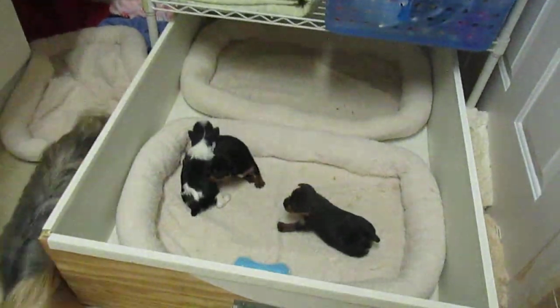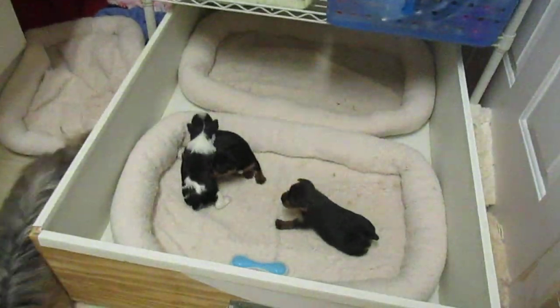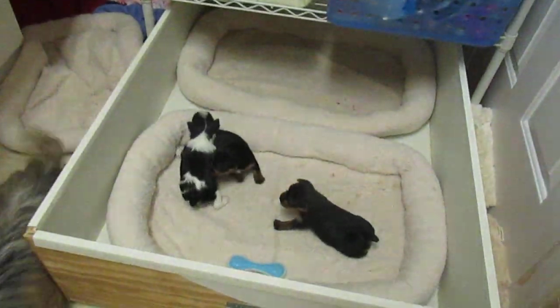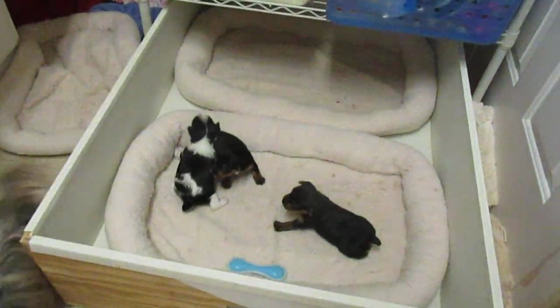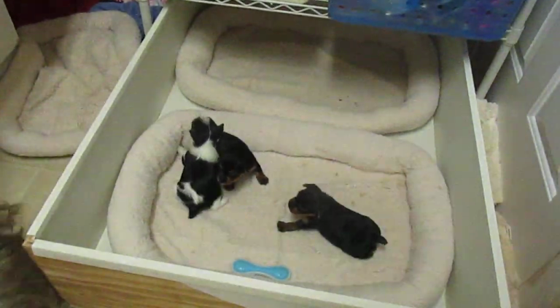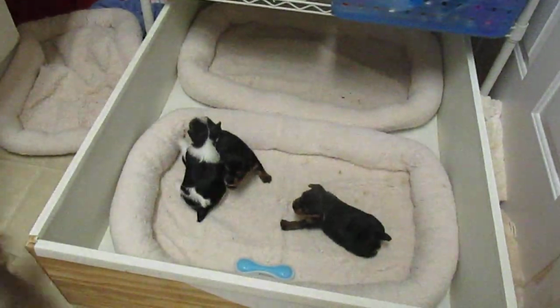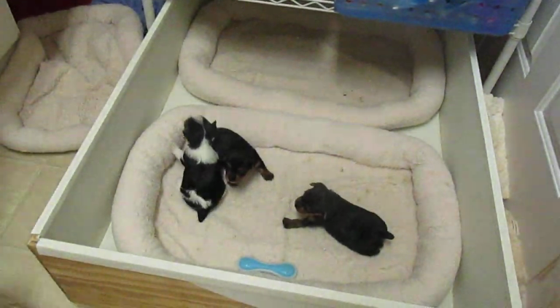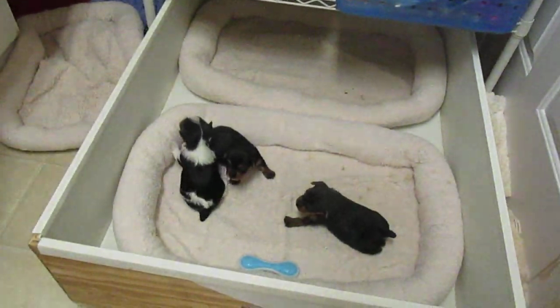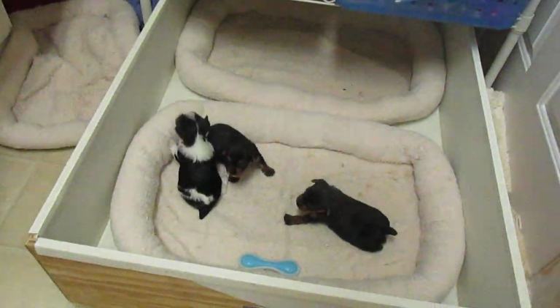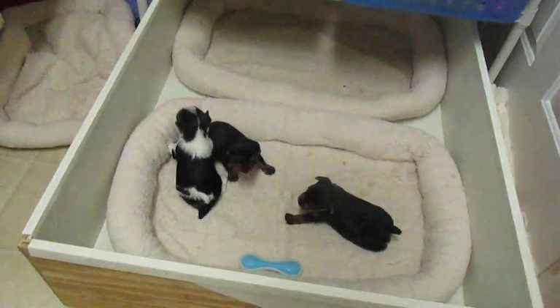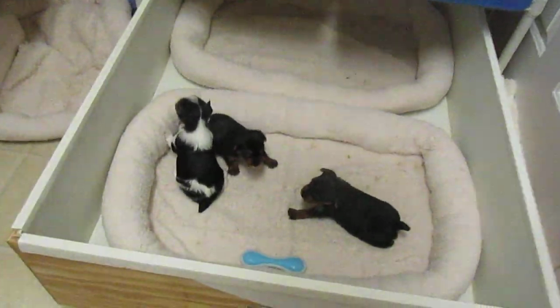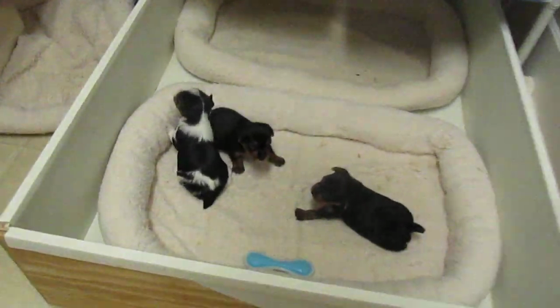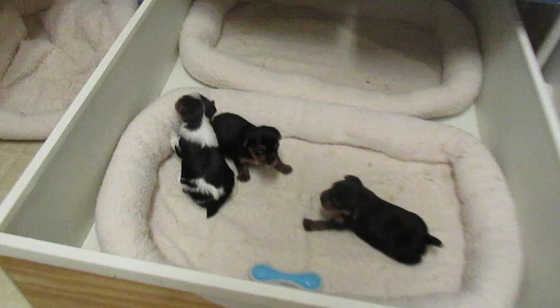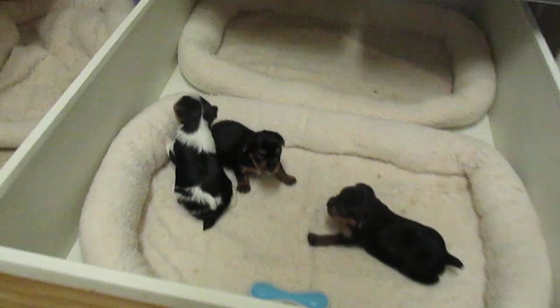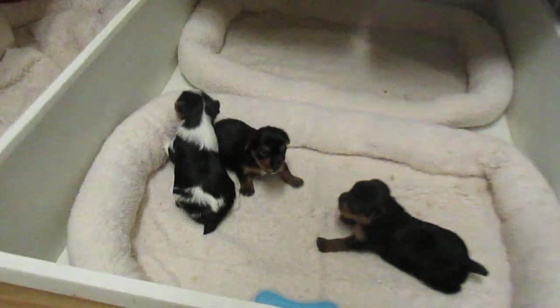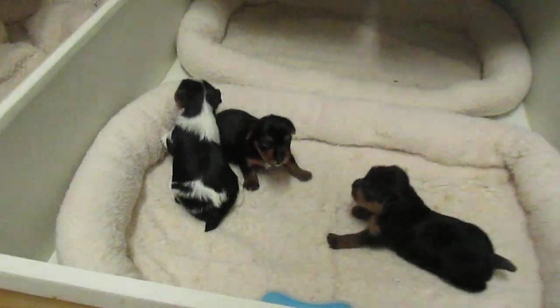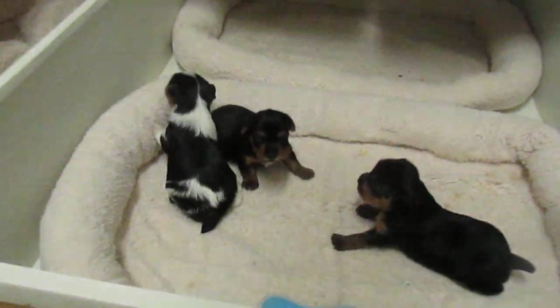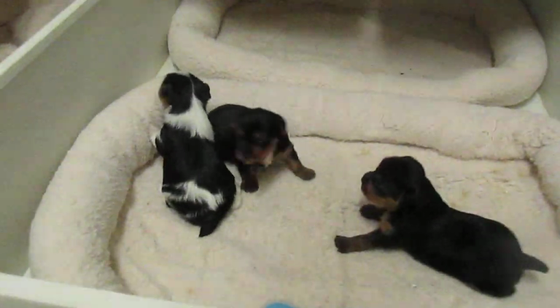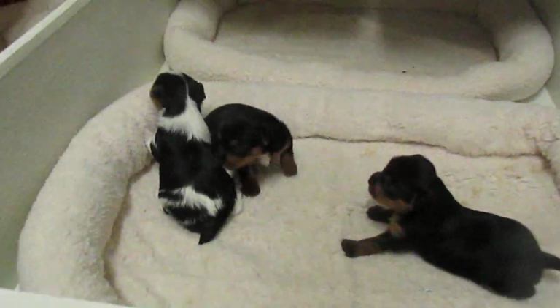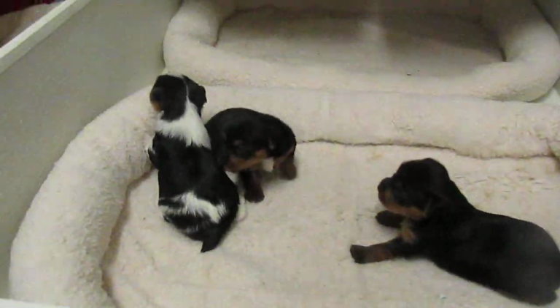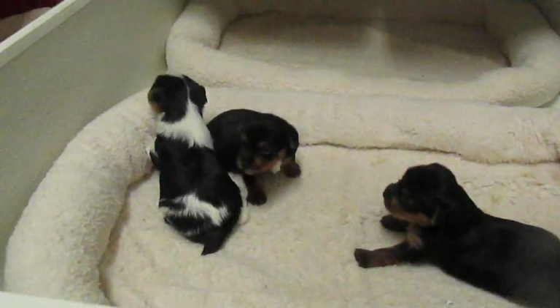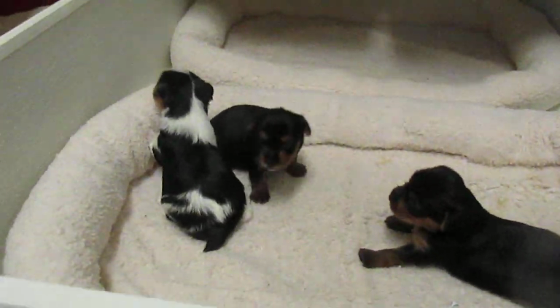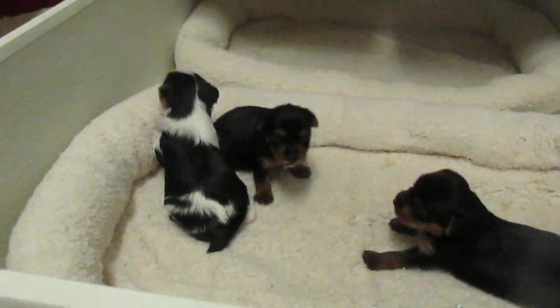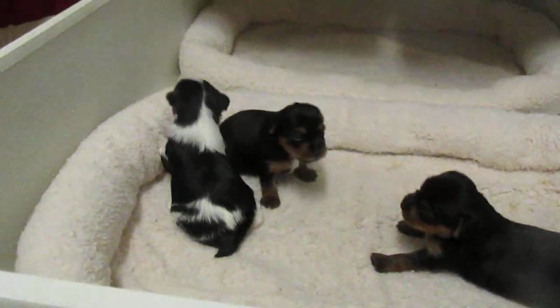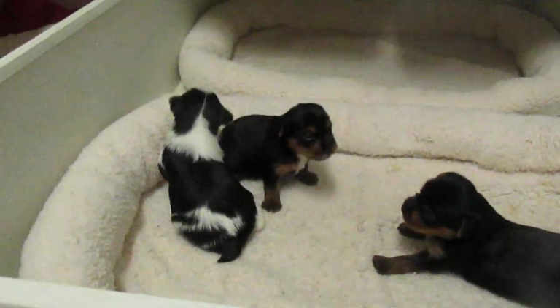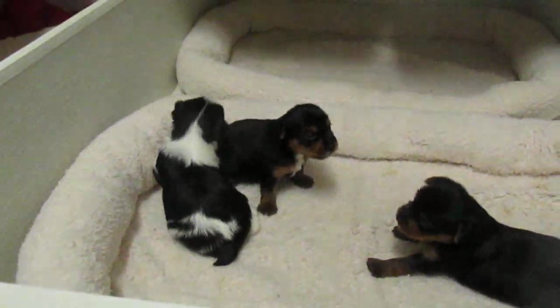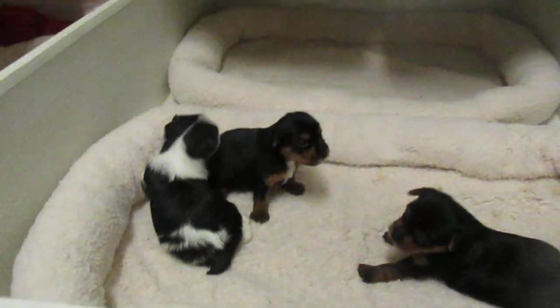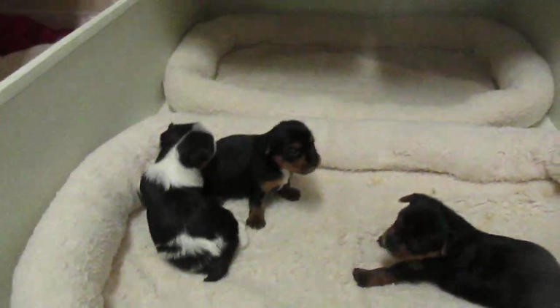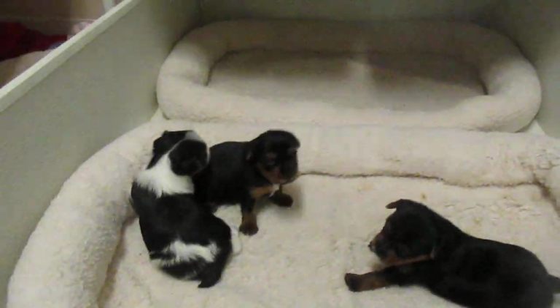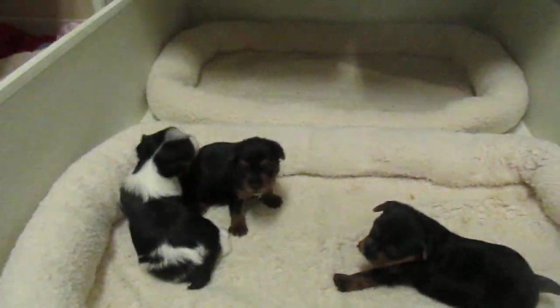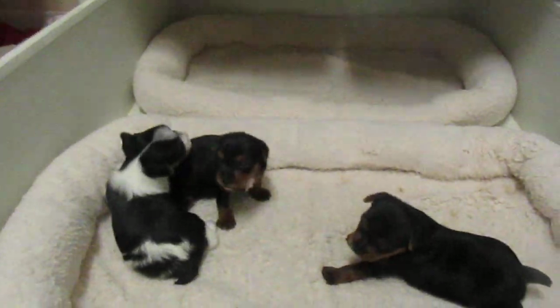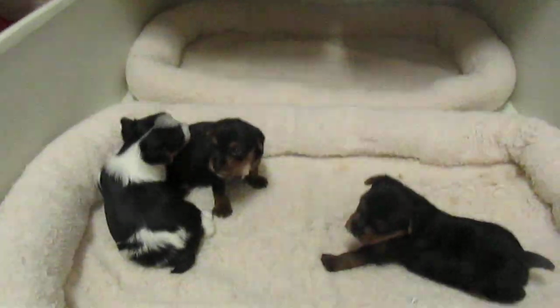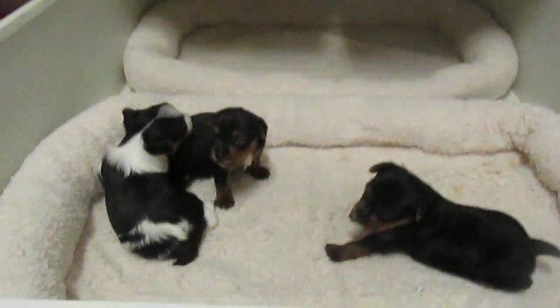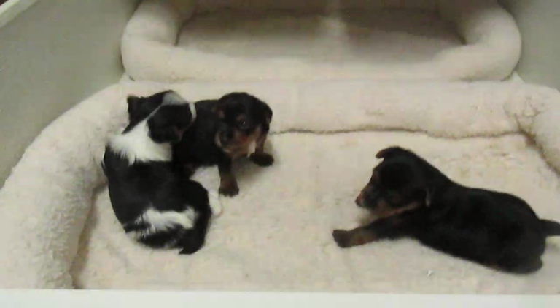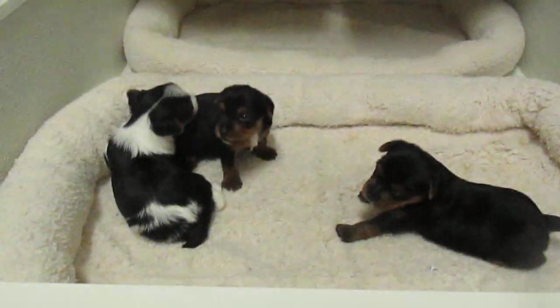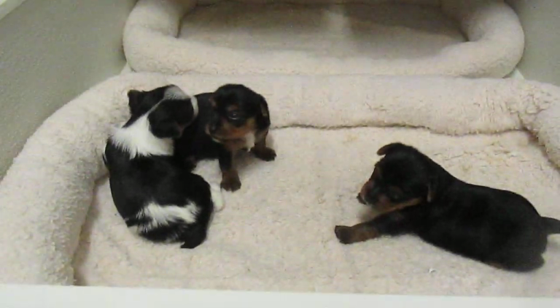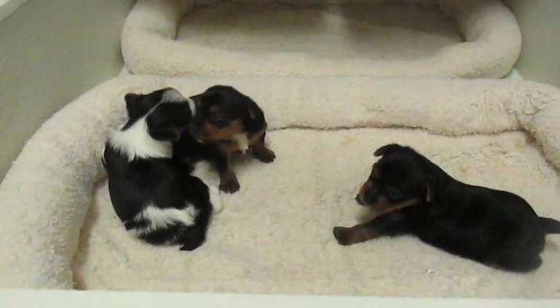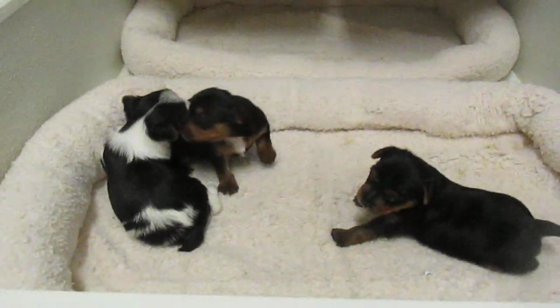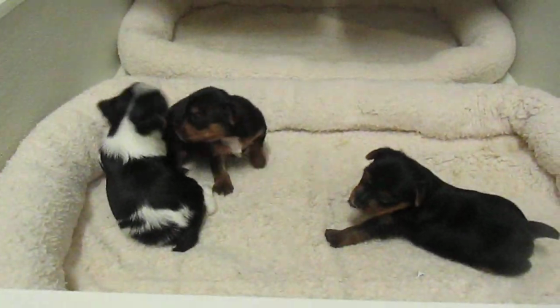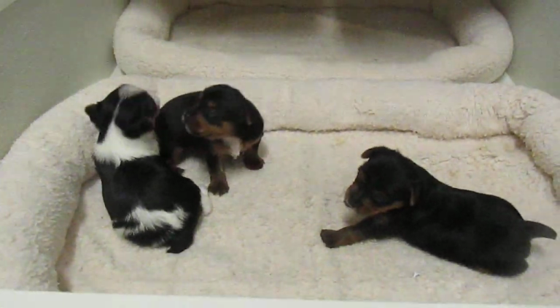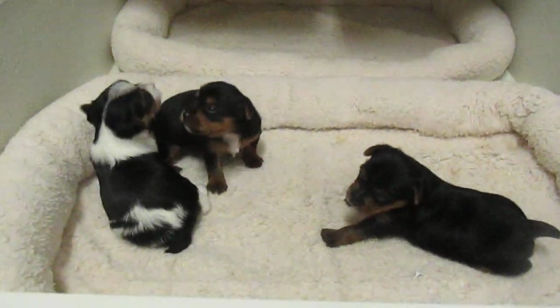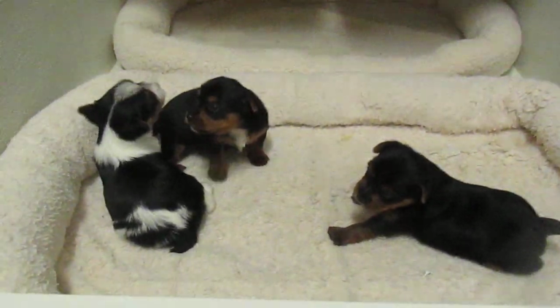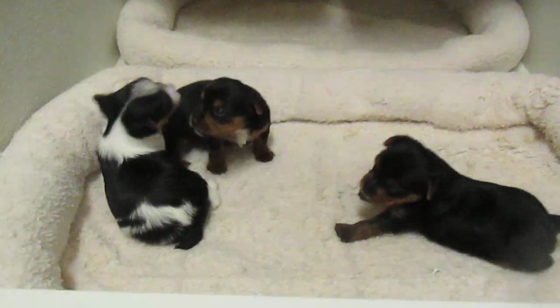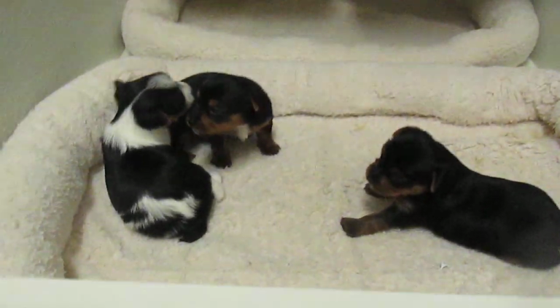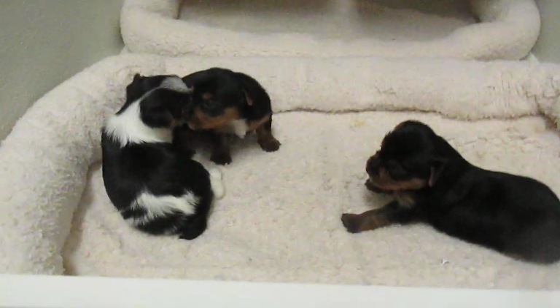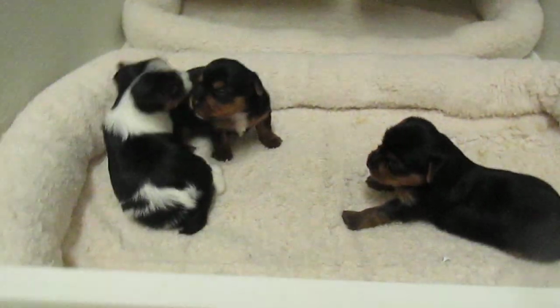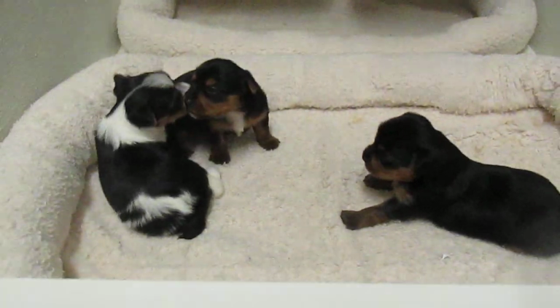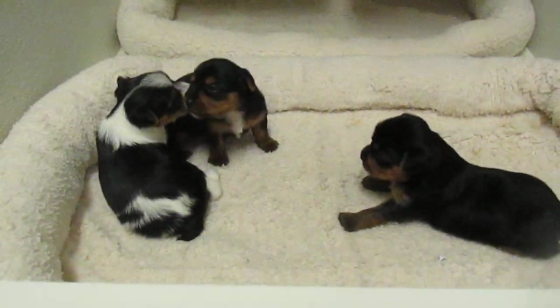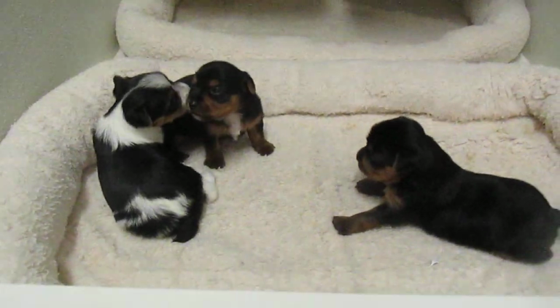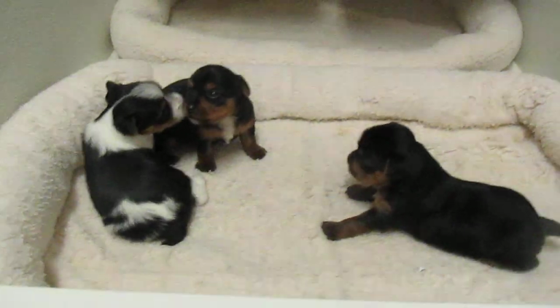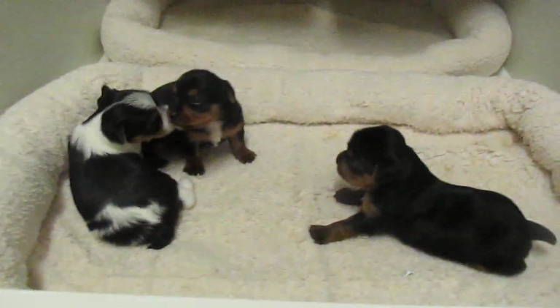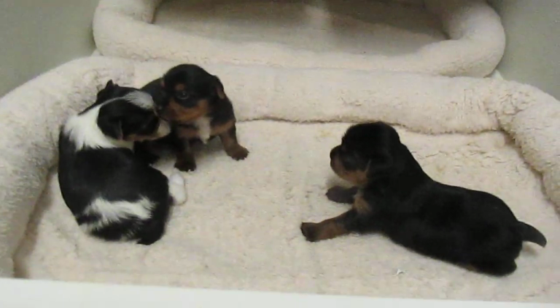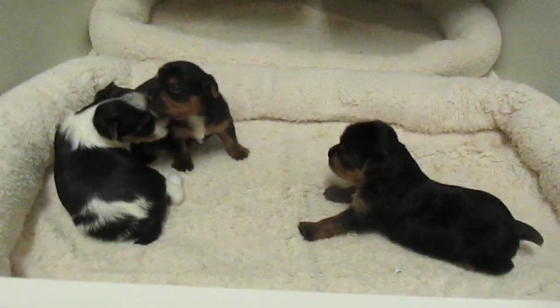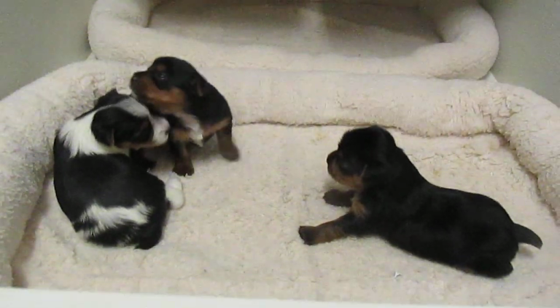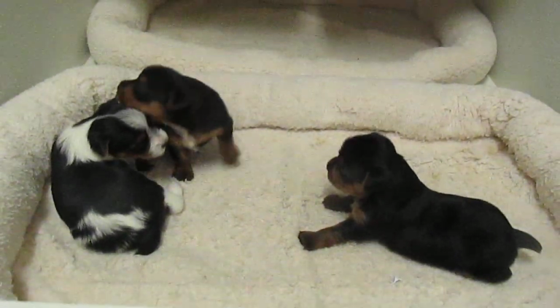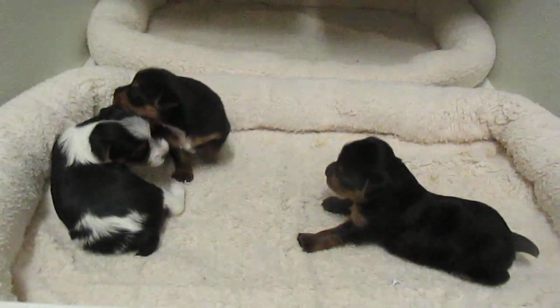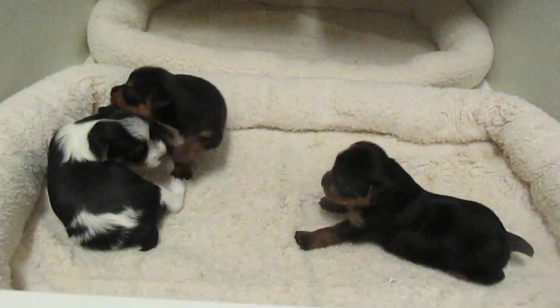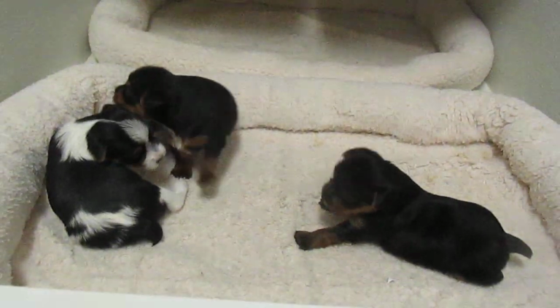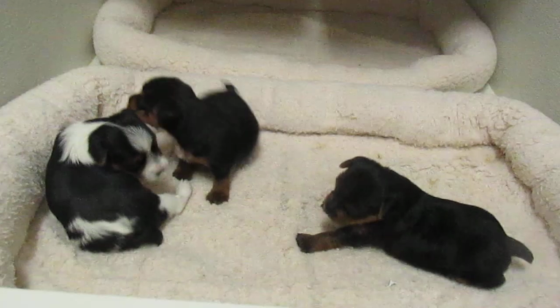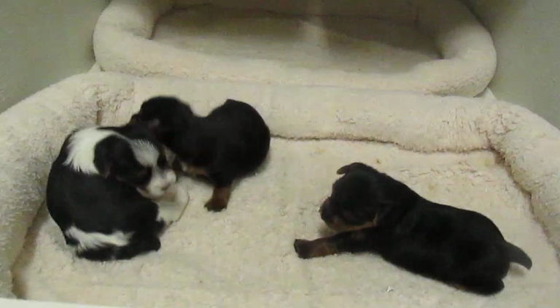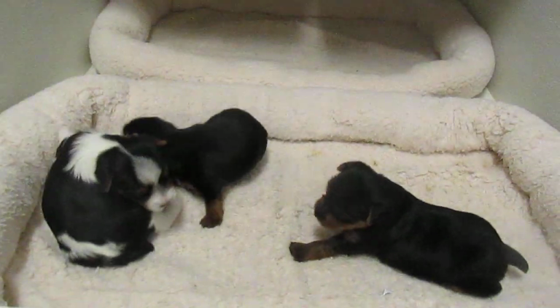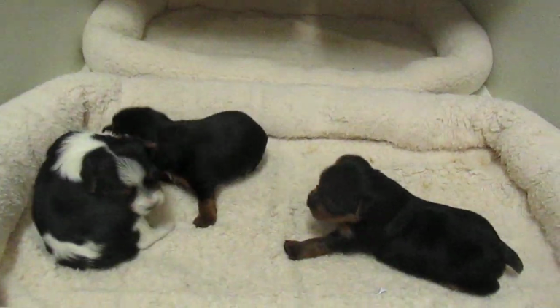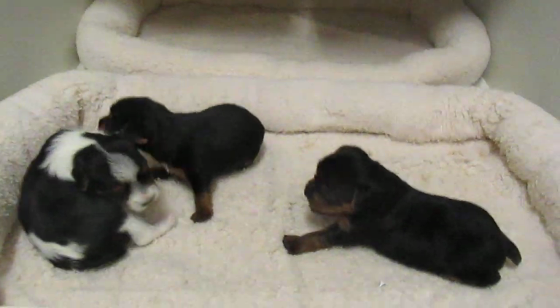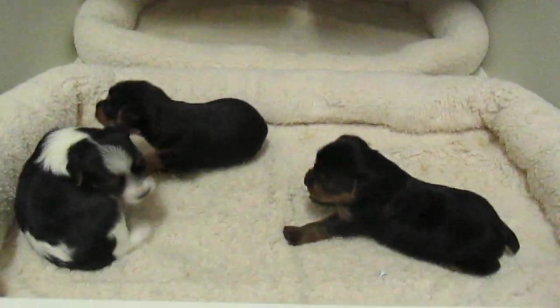Haleen's puppies are awake. It's a rare thing when they're this age and they're awake and moving around. Every time I come in they're sleeping or eating.